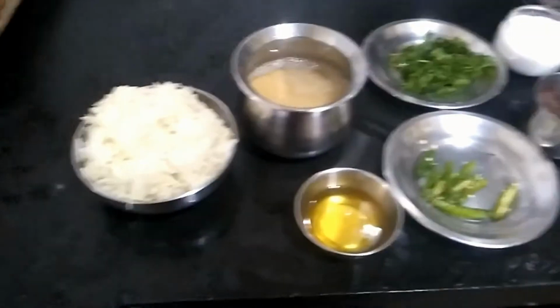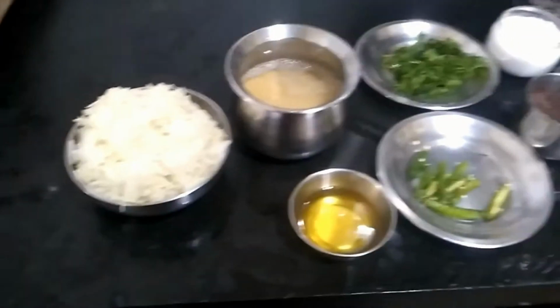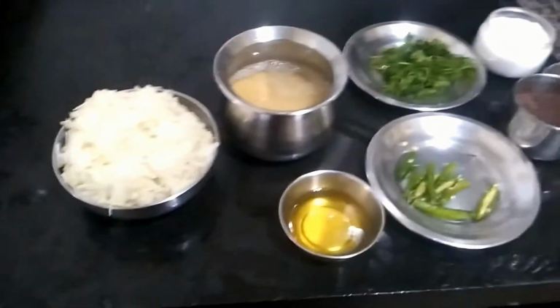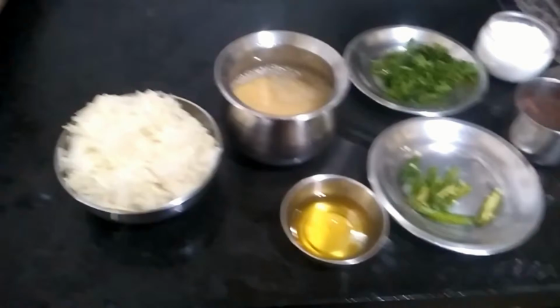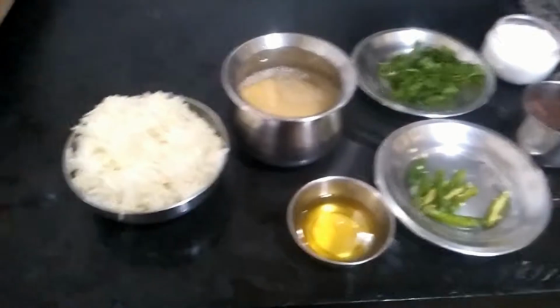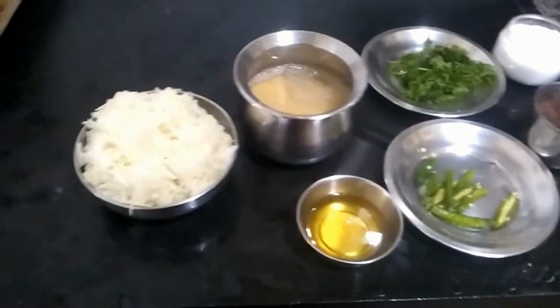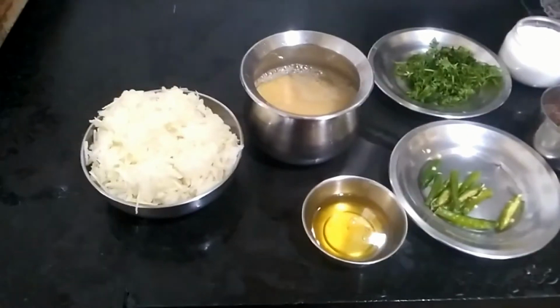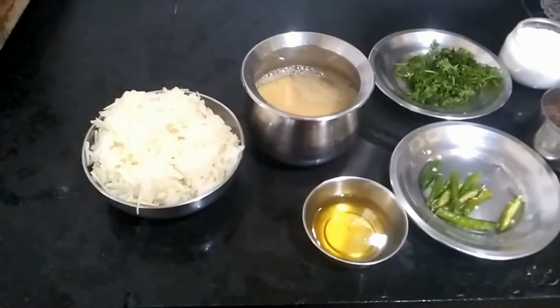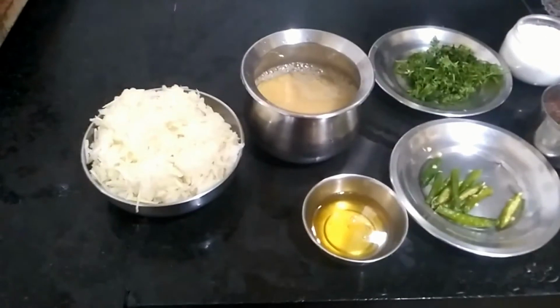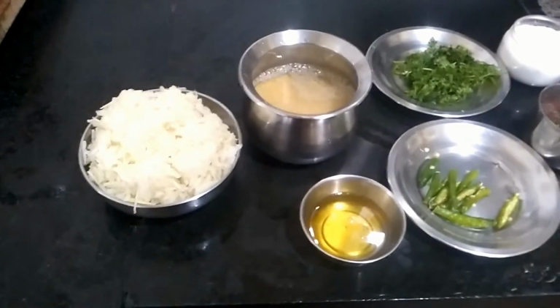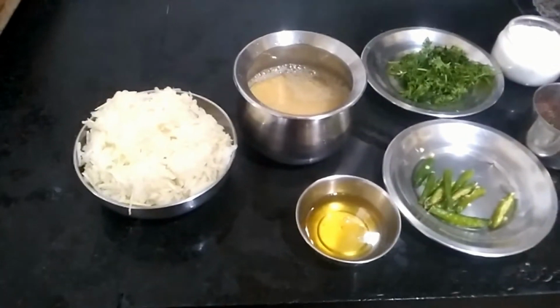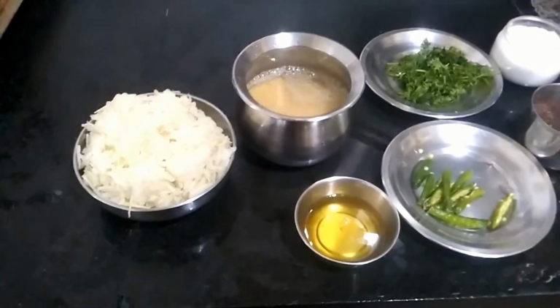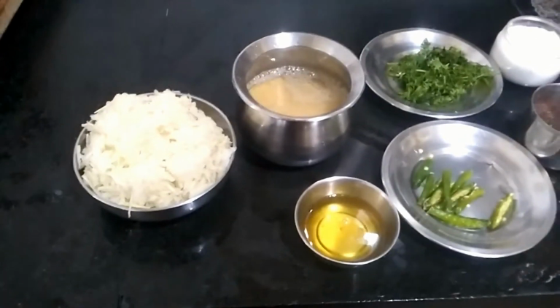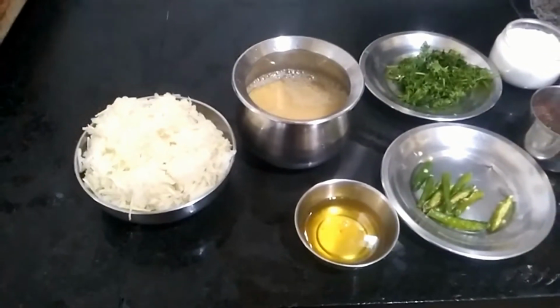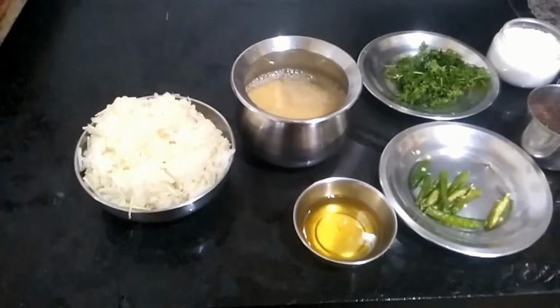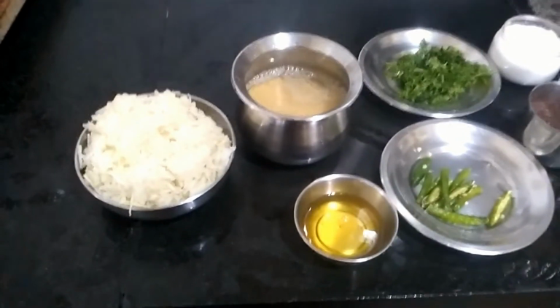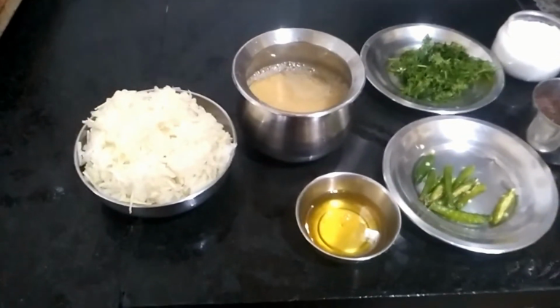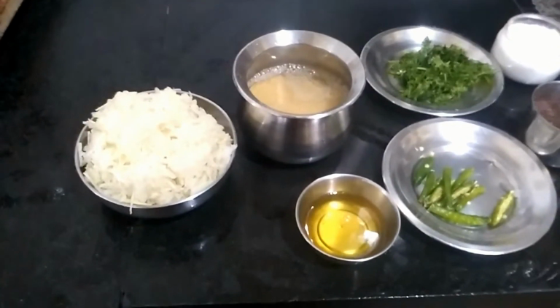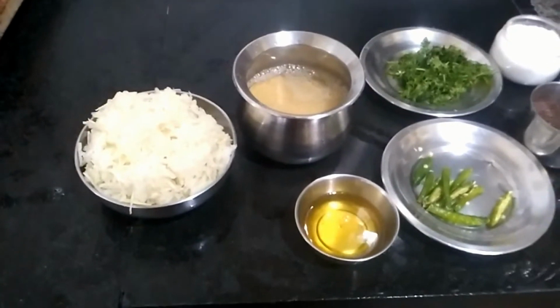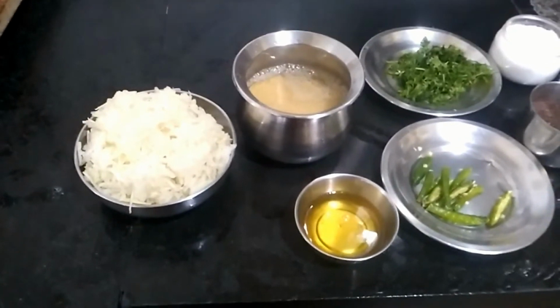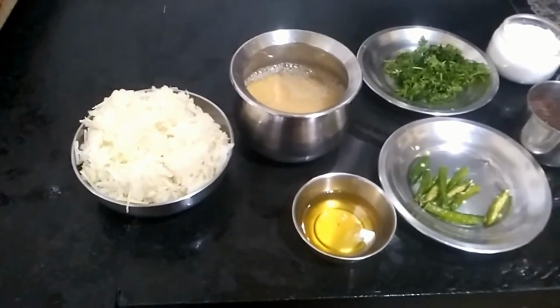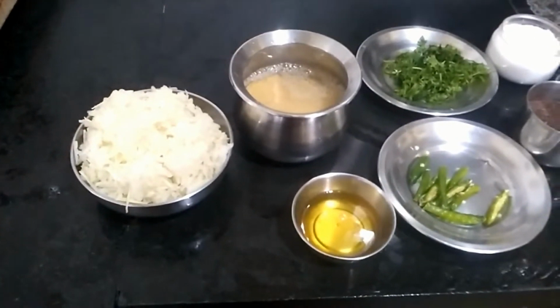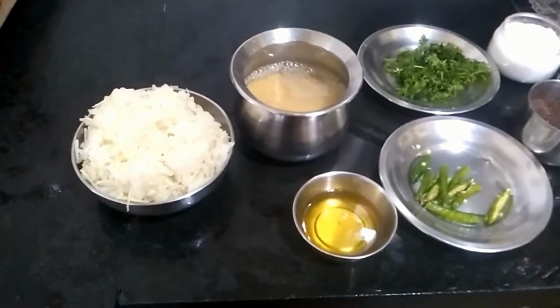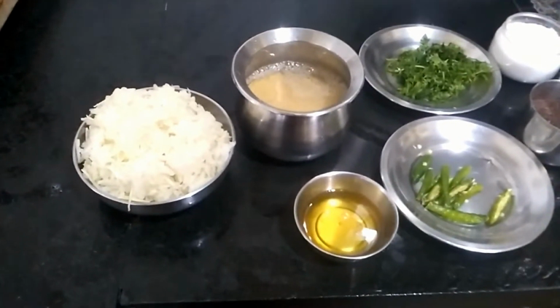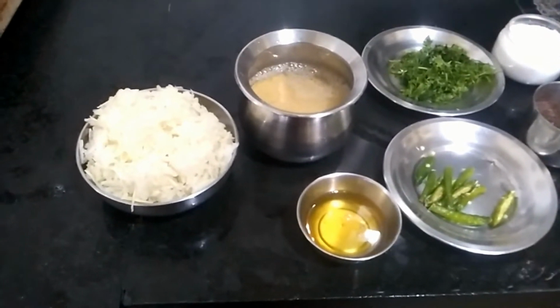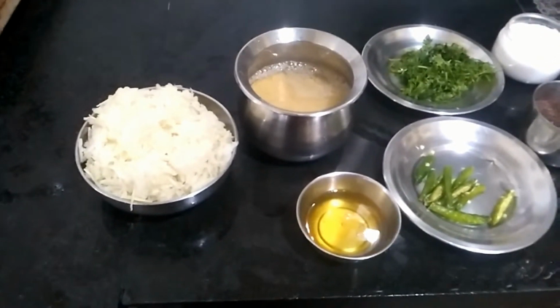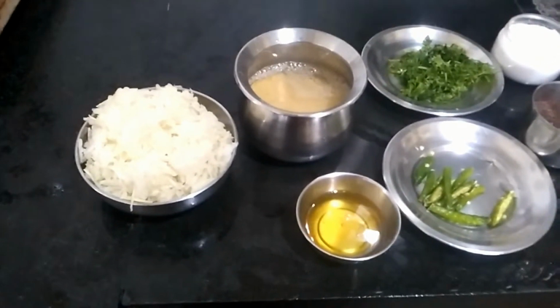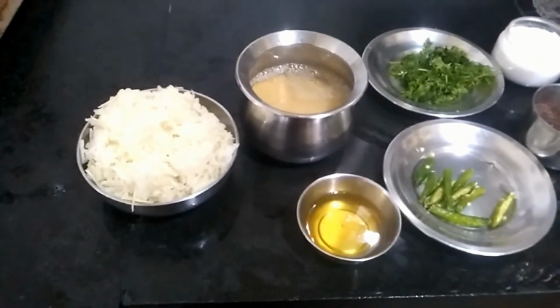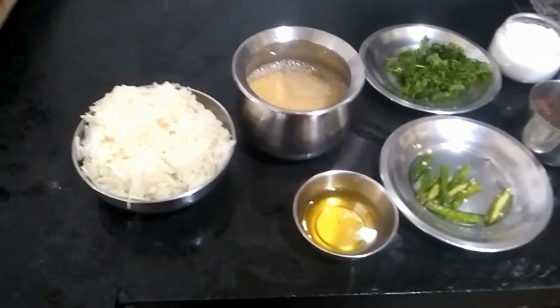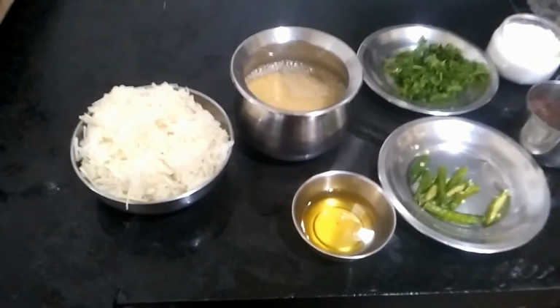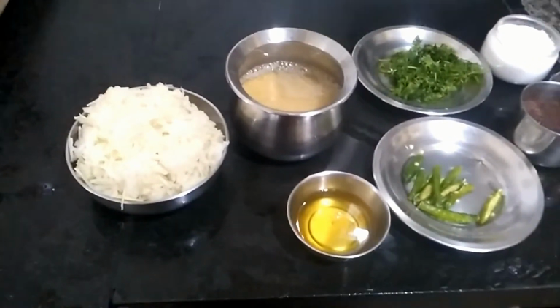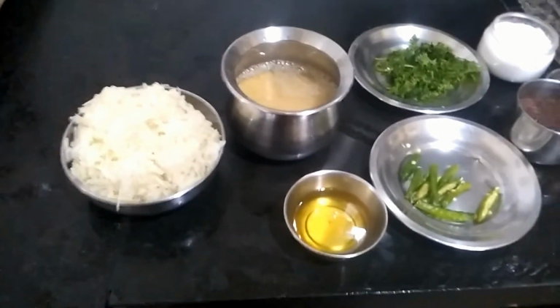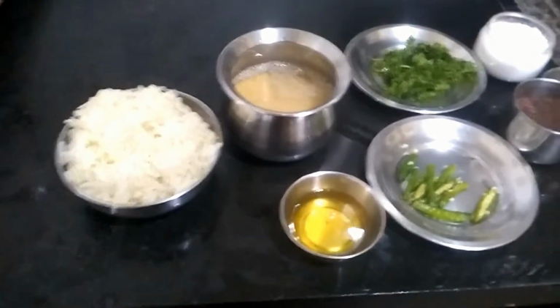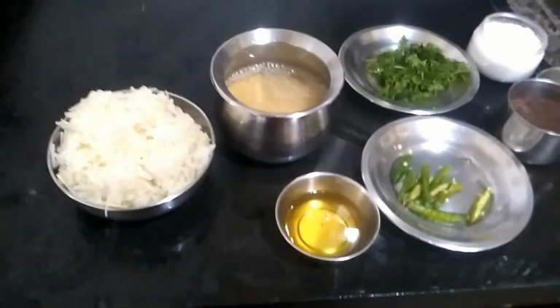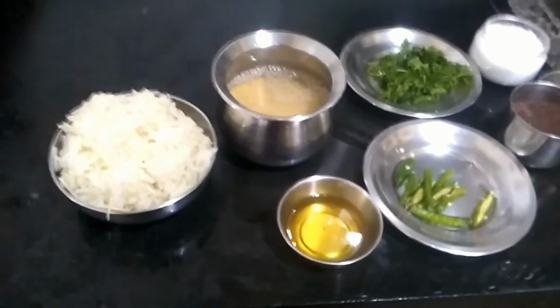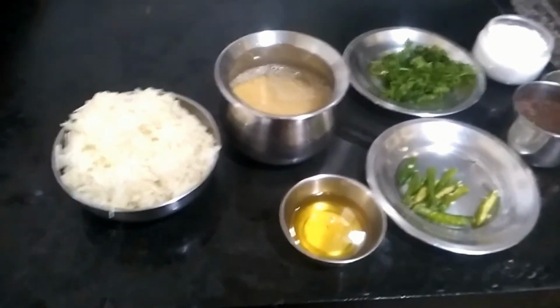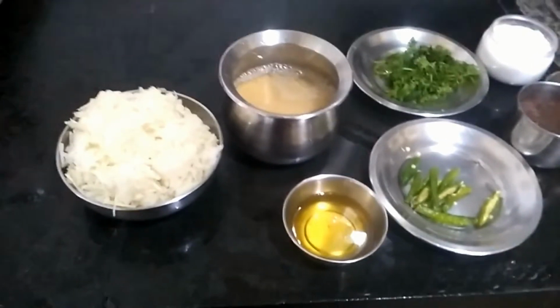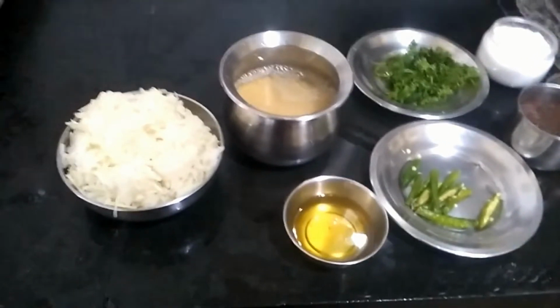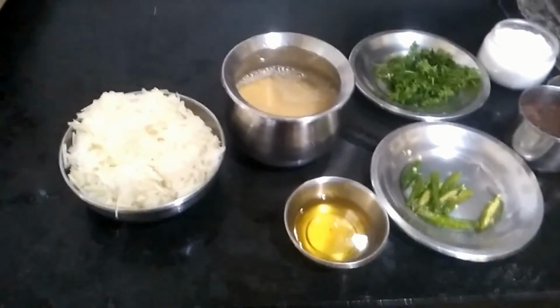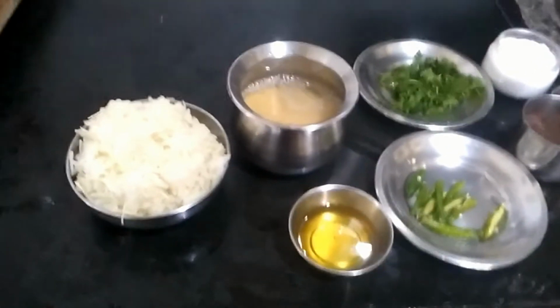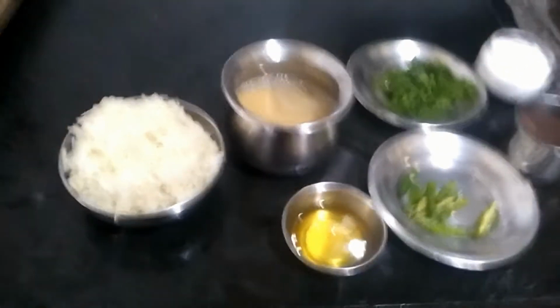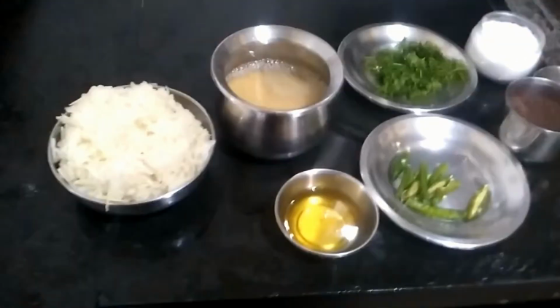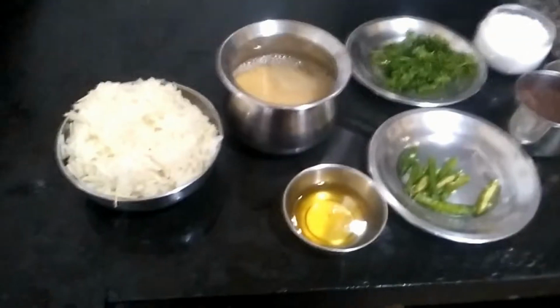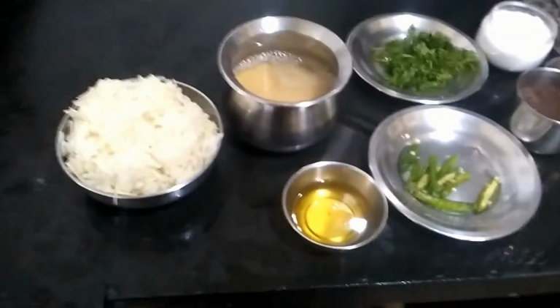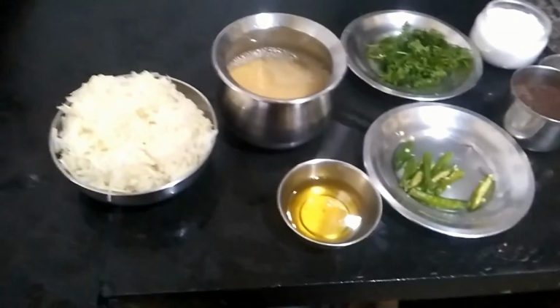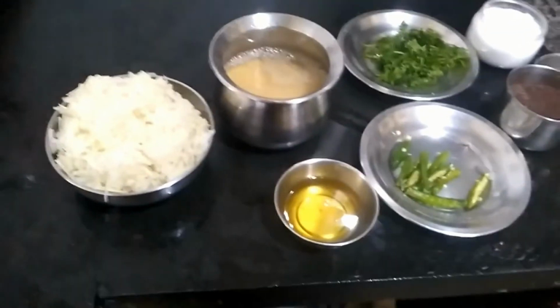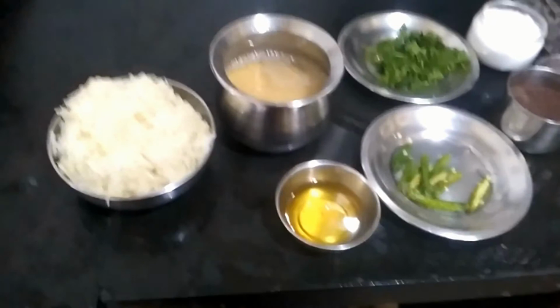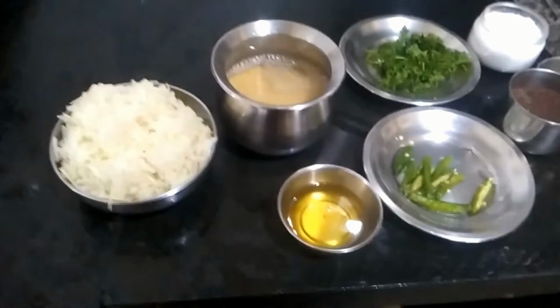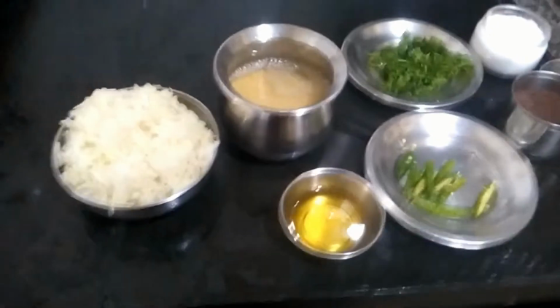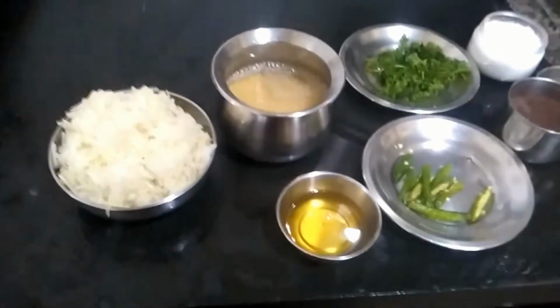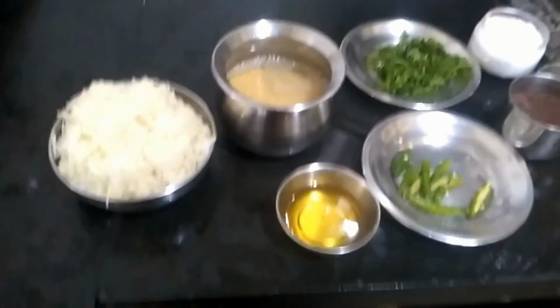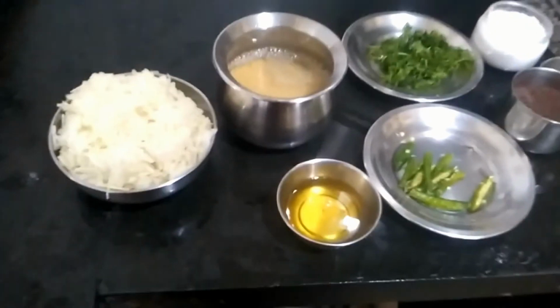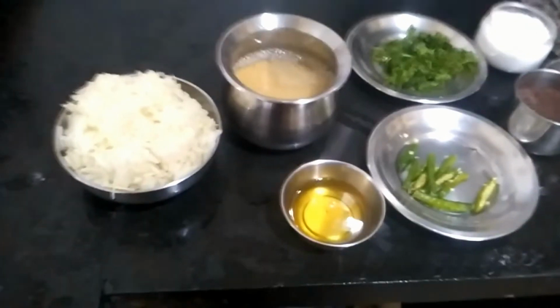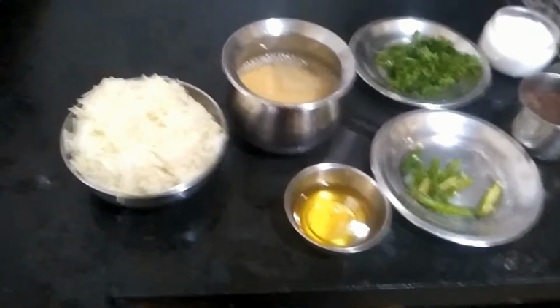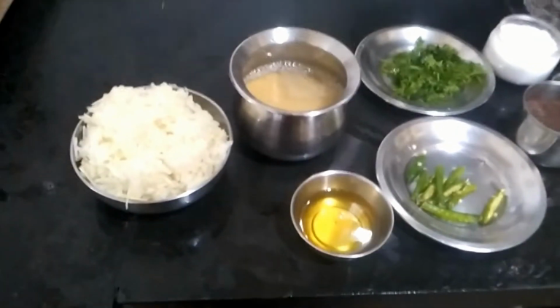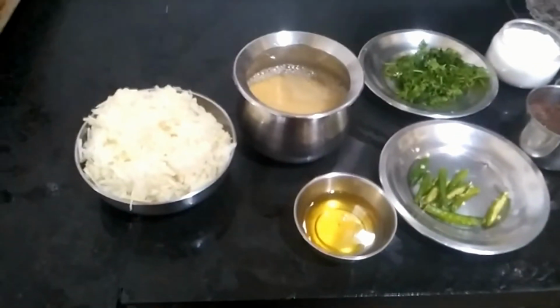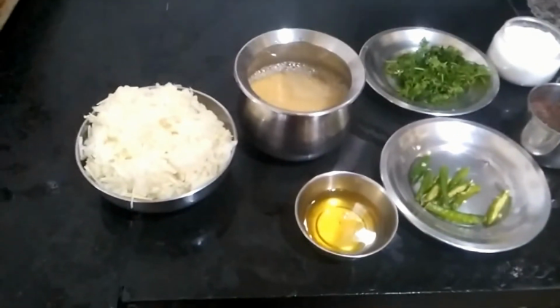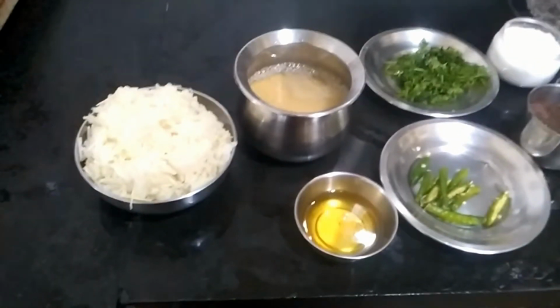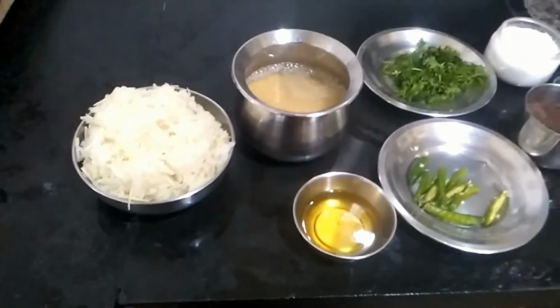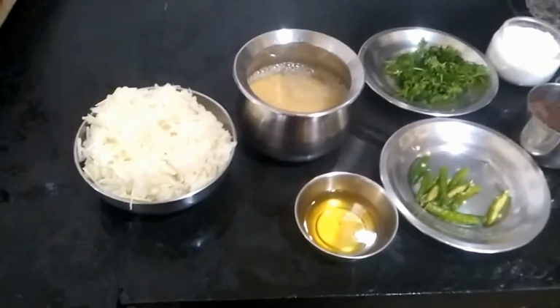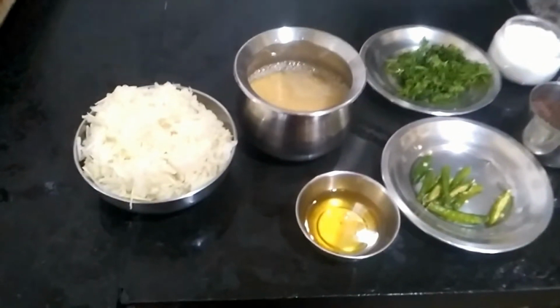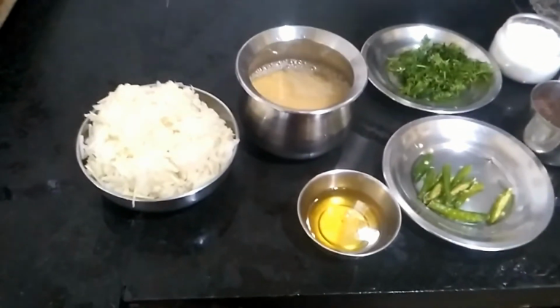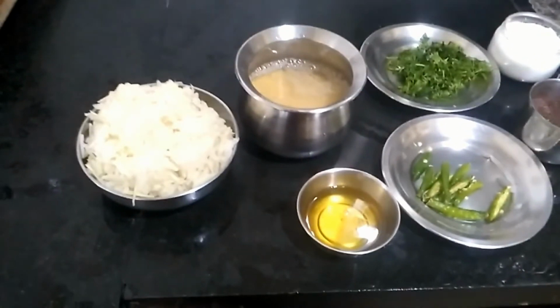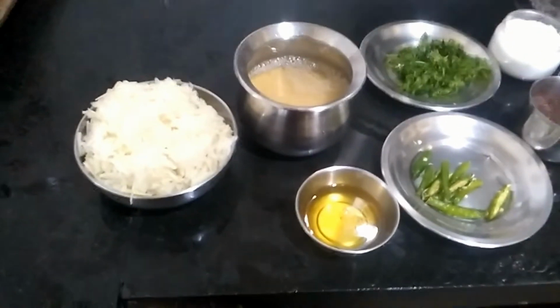Hello Friends, welcome to Shastri's Kitchen. Today we will see how to prepare Nool Kol Curry.